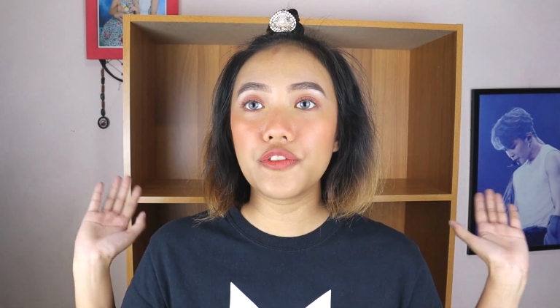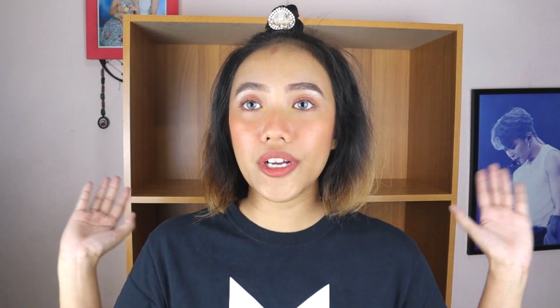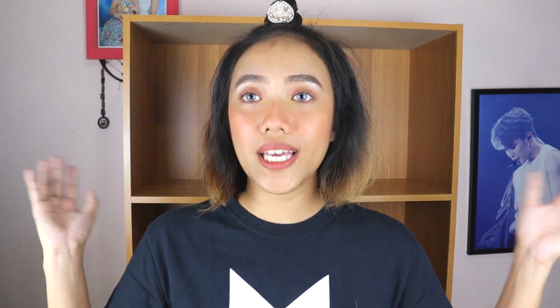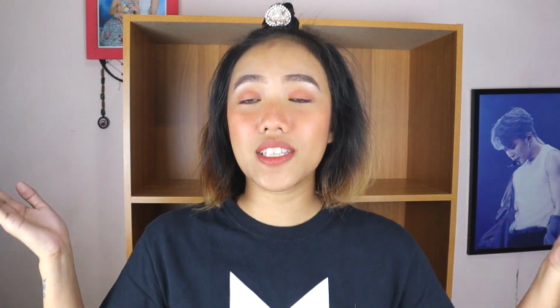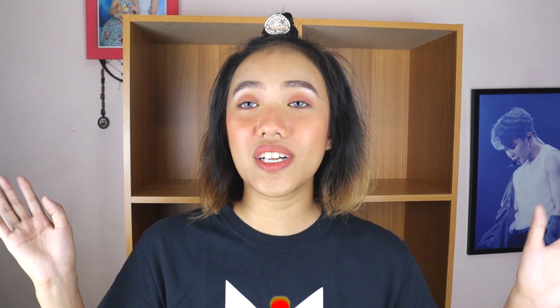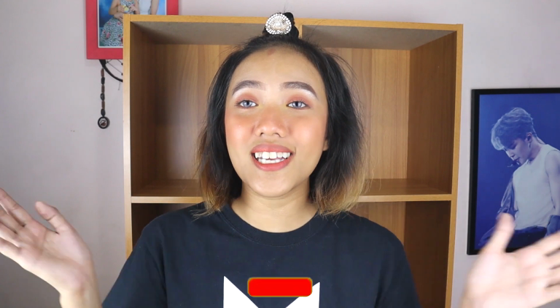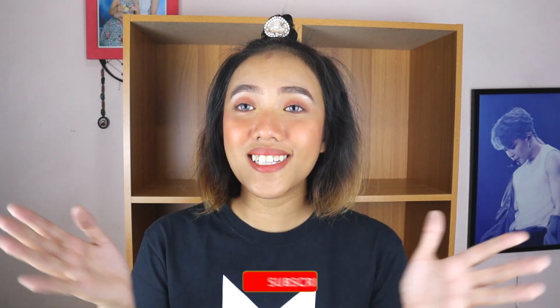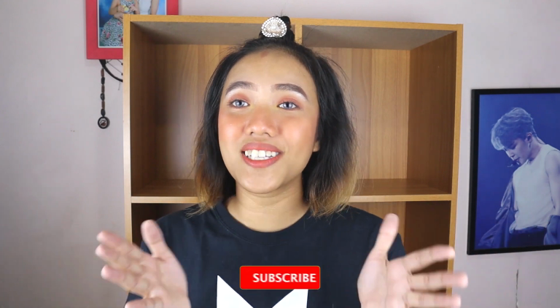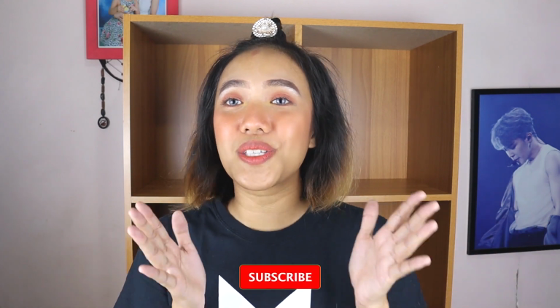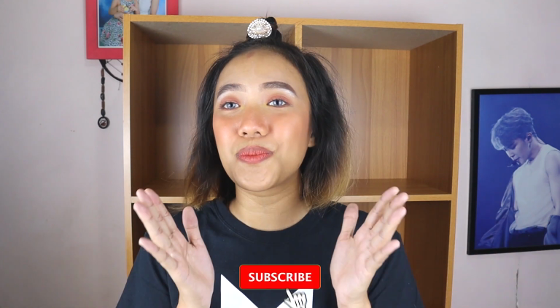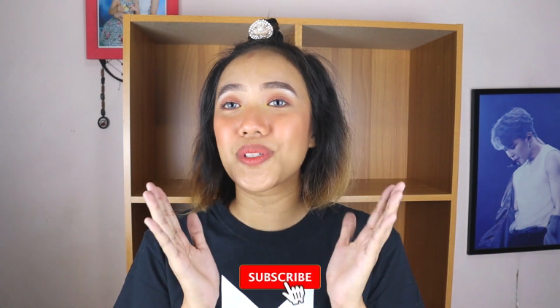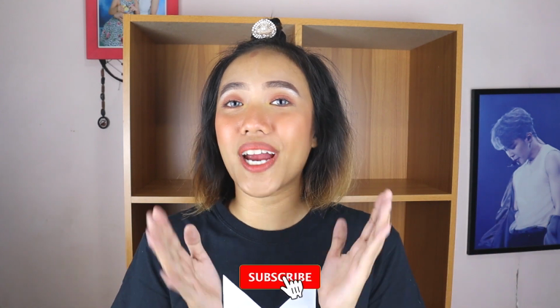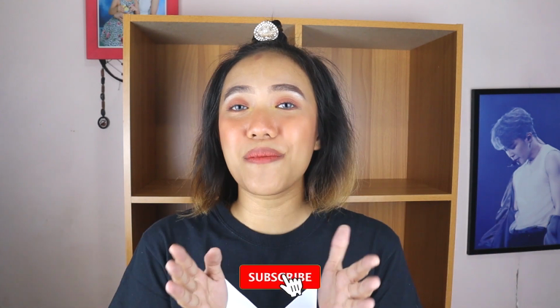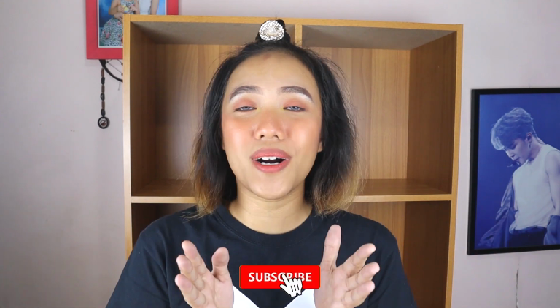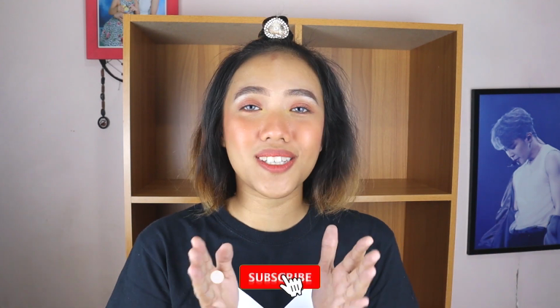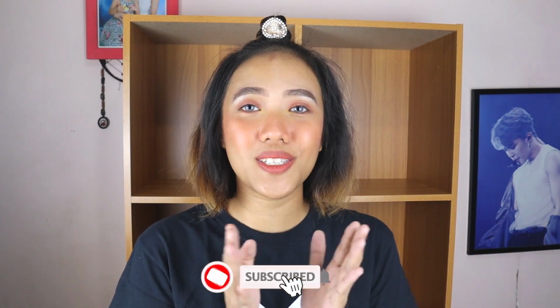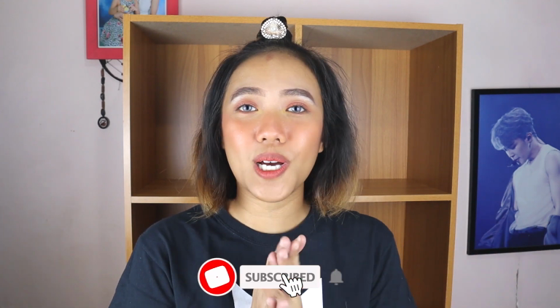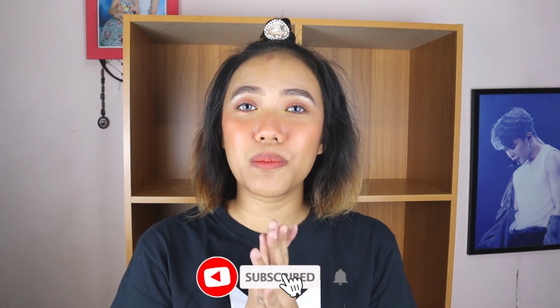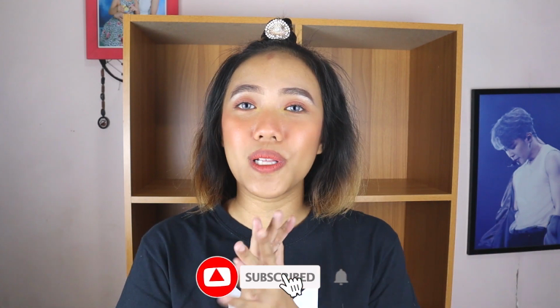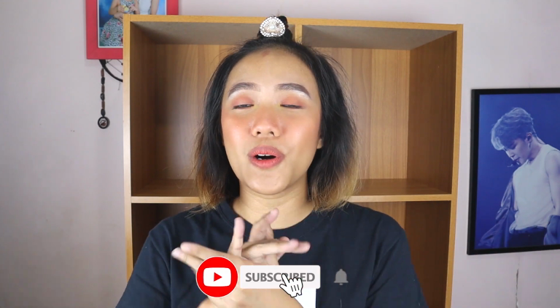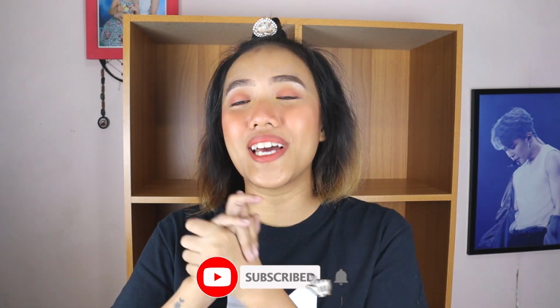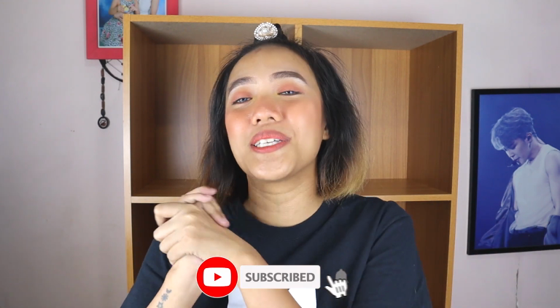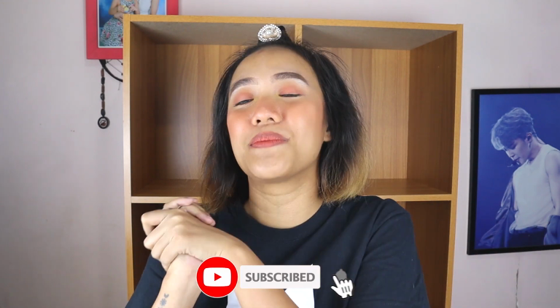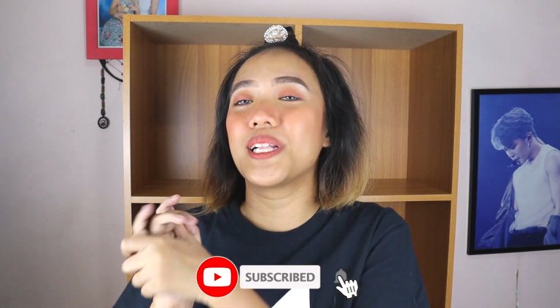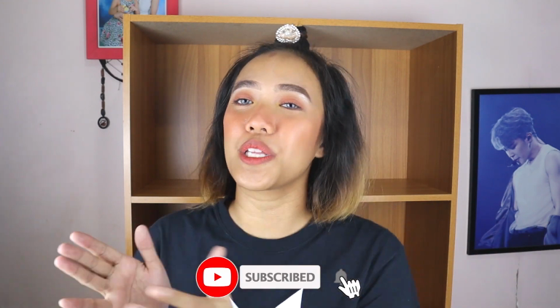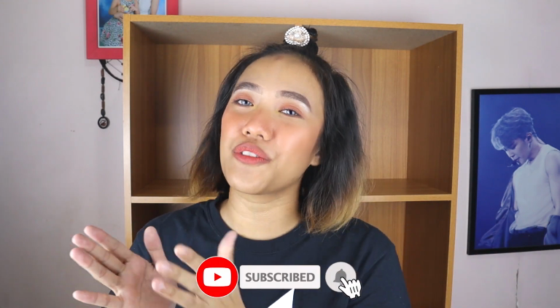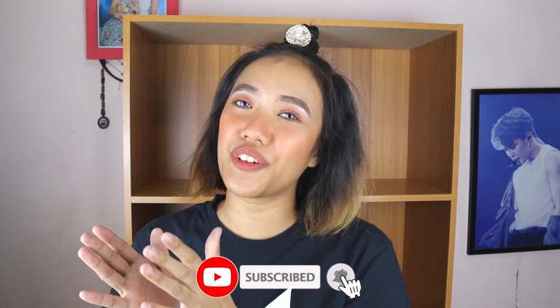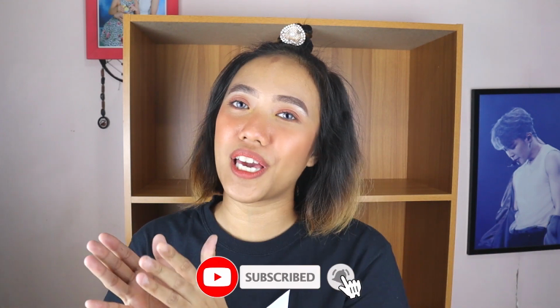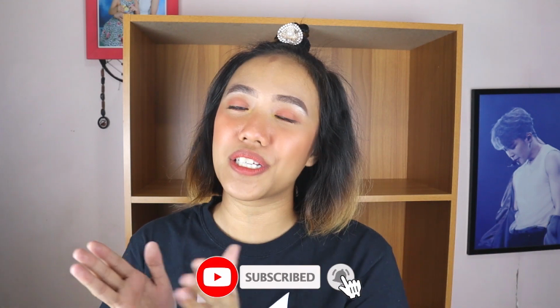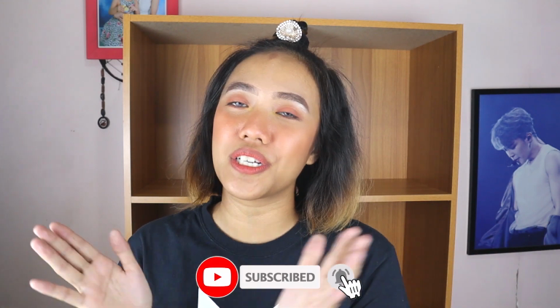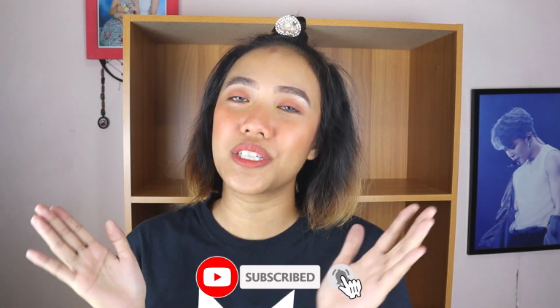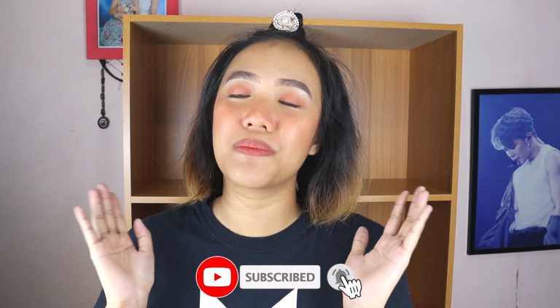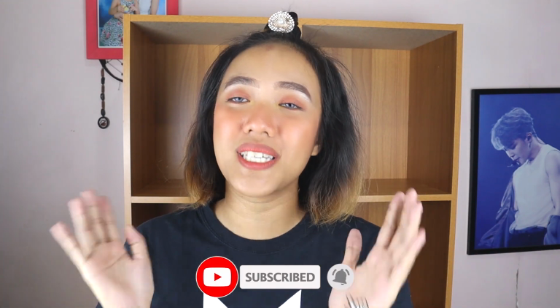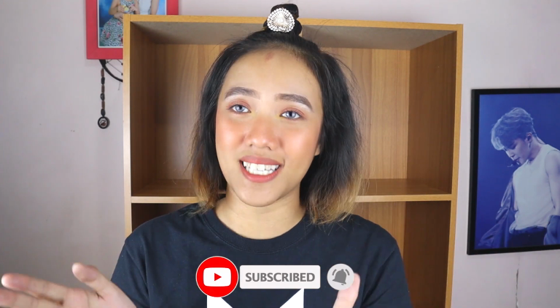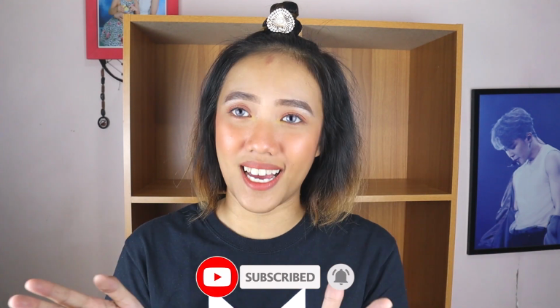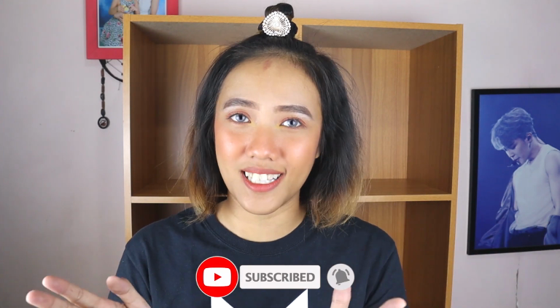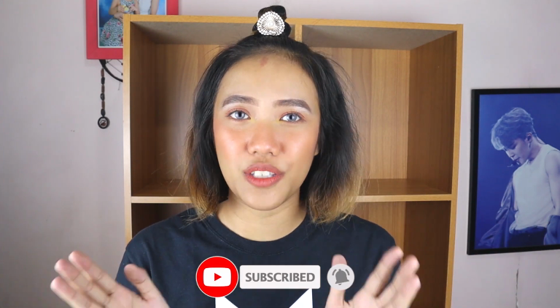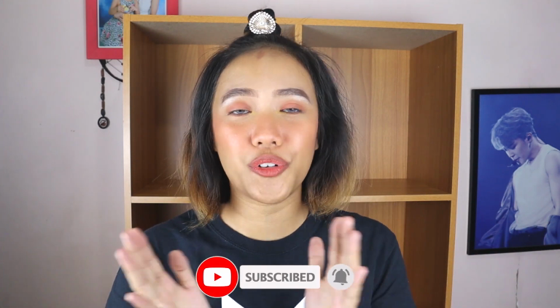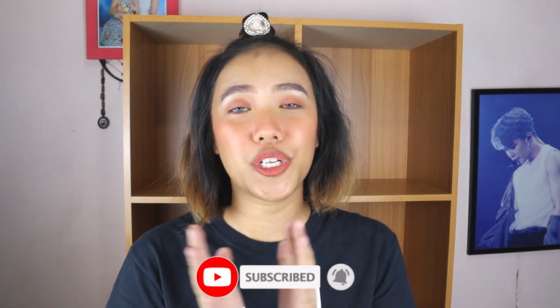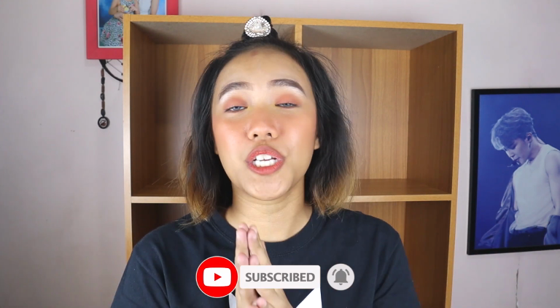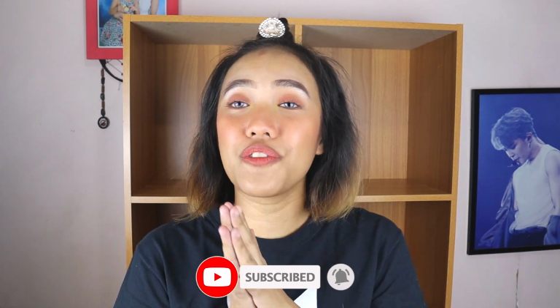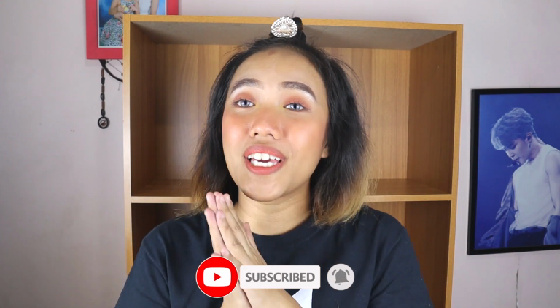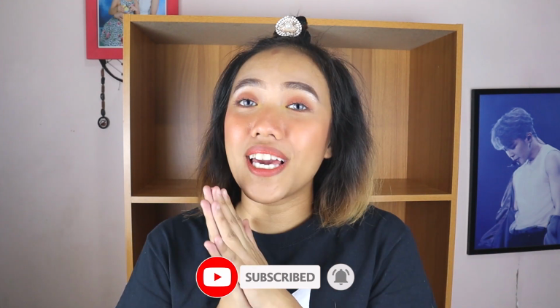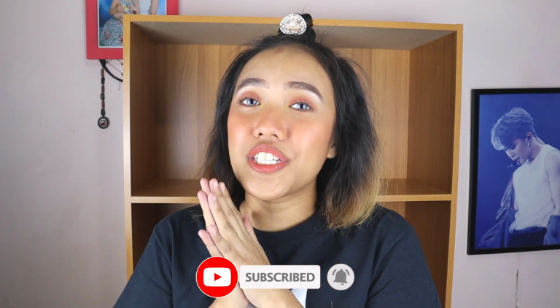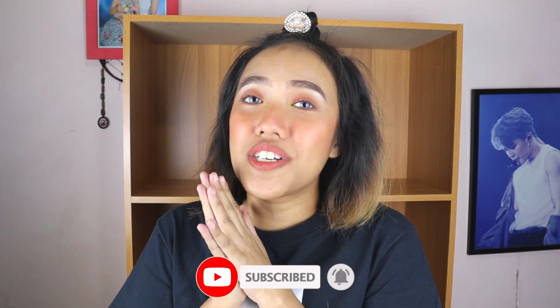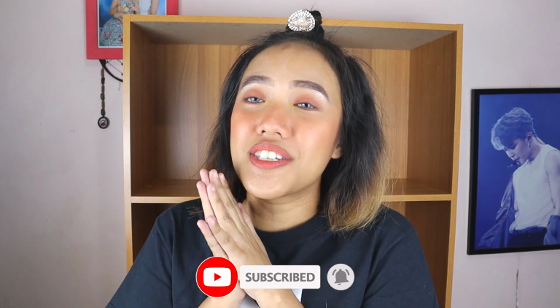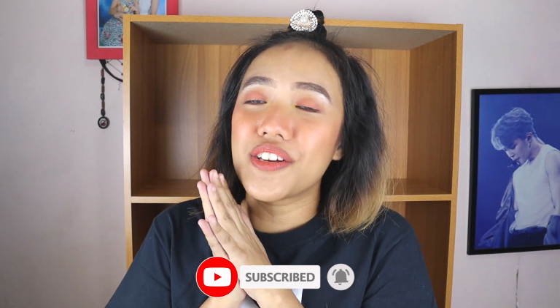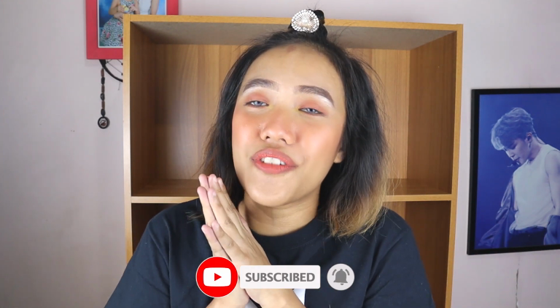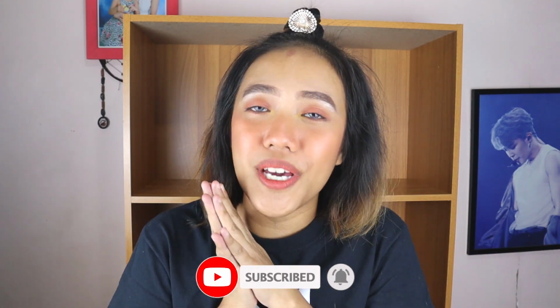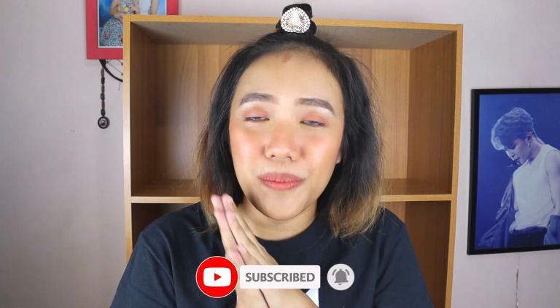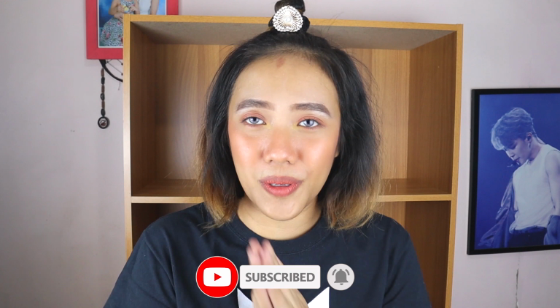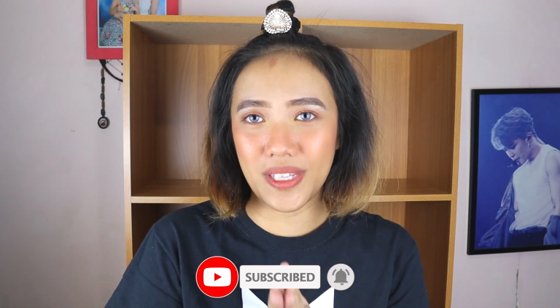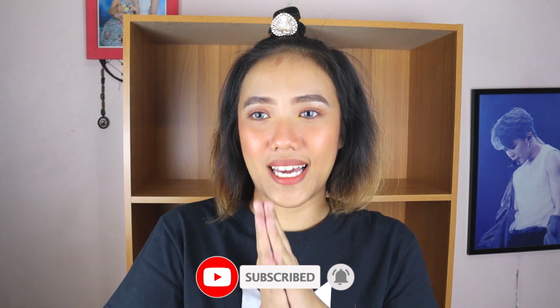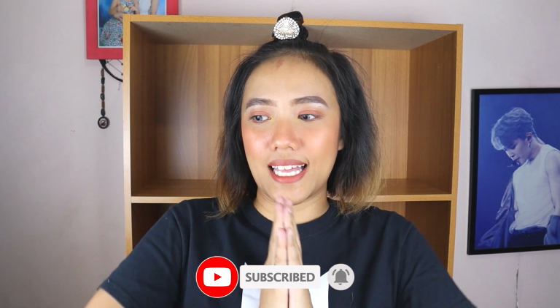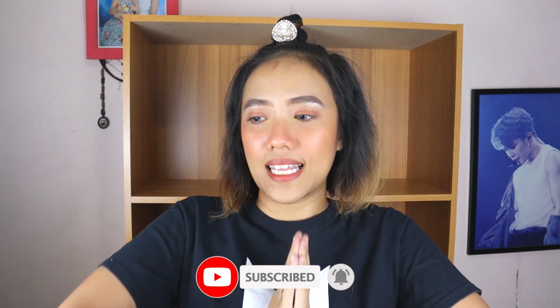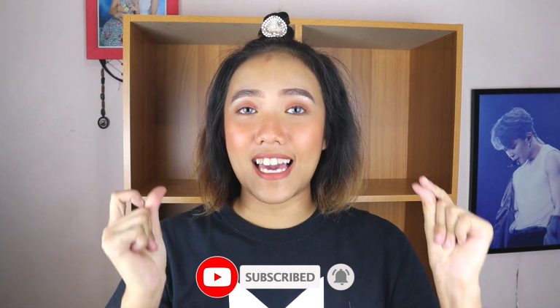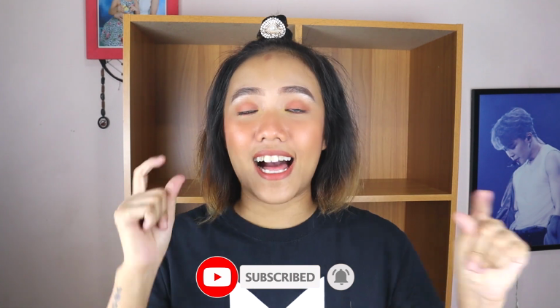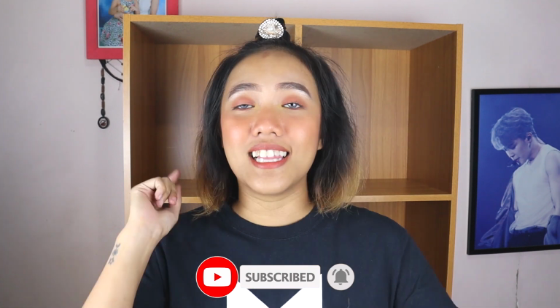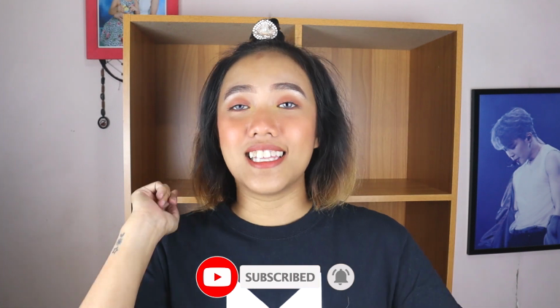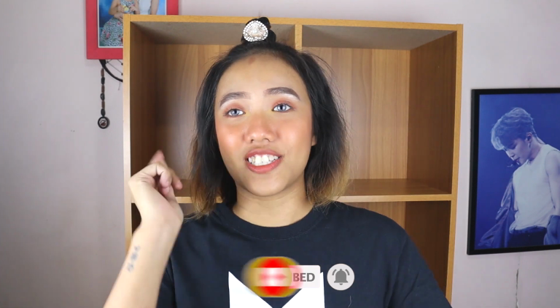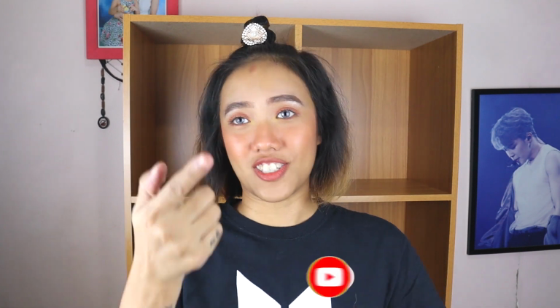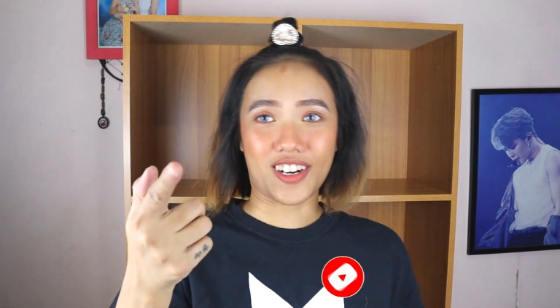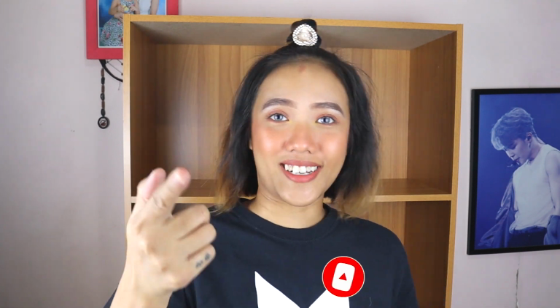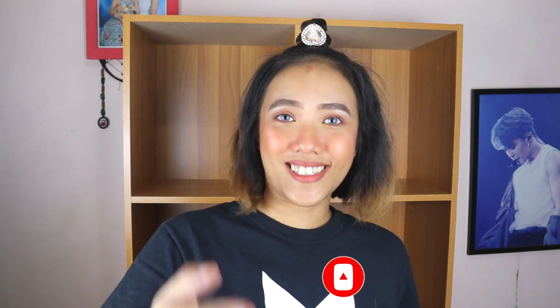Before we start, give this video a like so that I know if you like this kind of videos. Don't forget to click that subscribe button down below and the bell notification beside it for notifications if I upload again. Let's start.